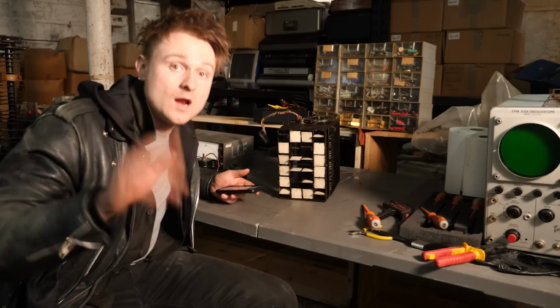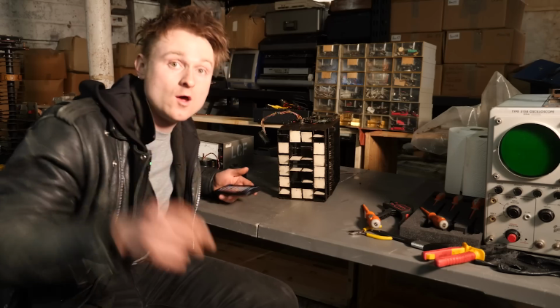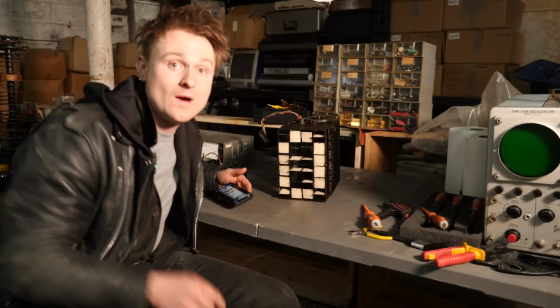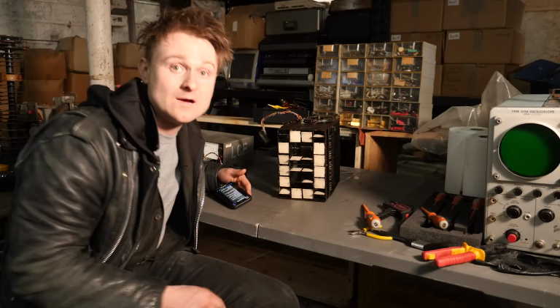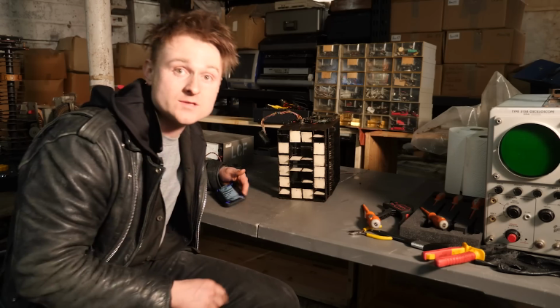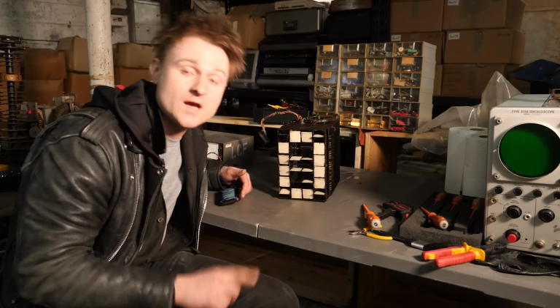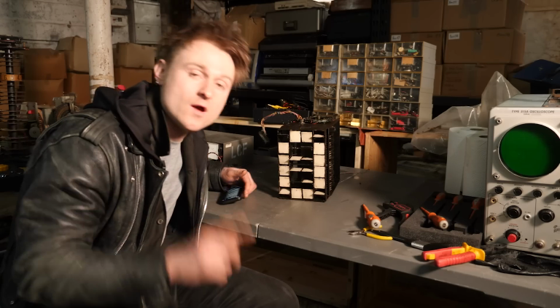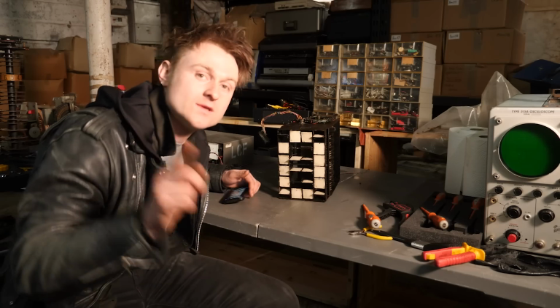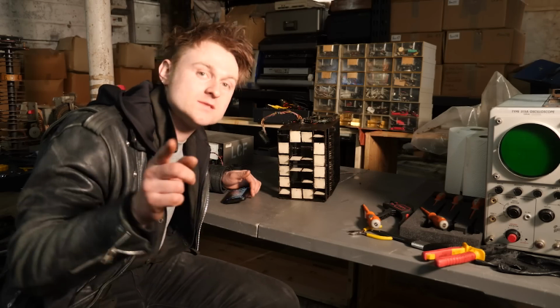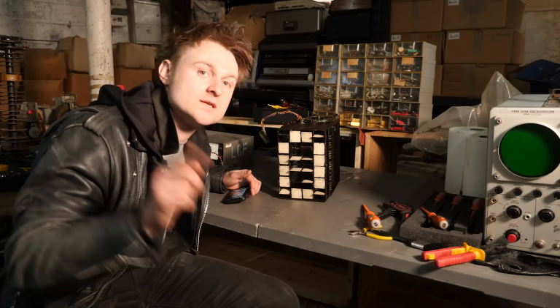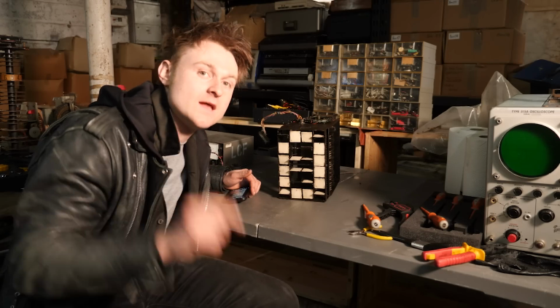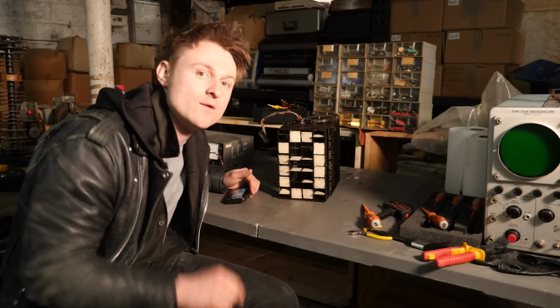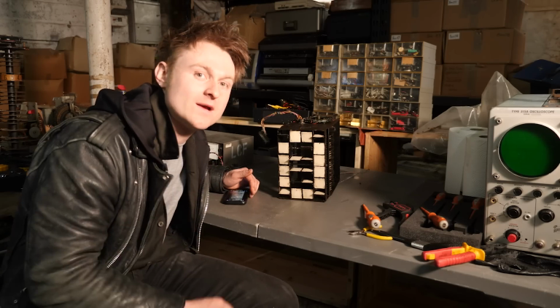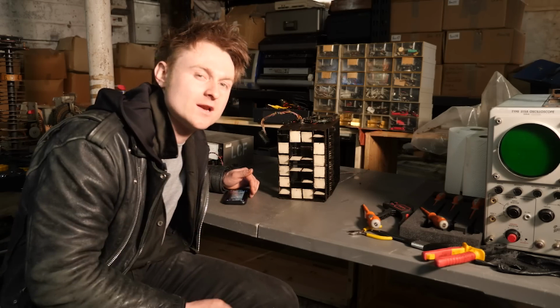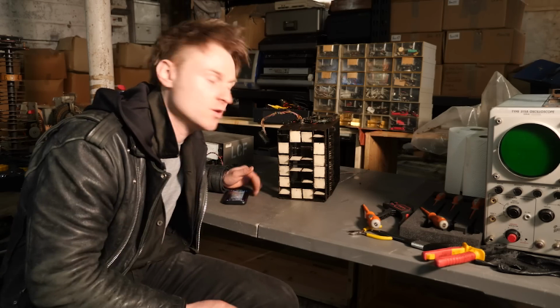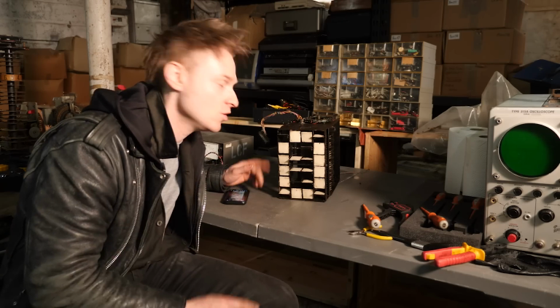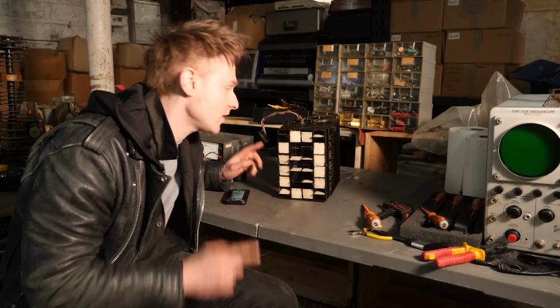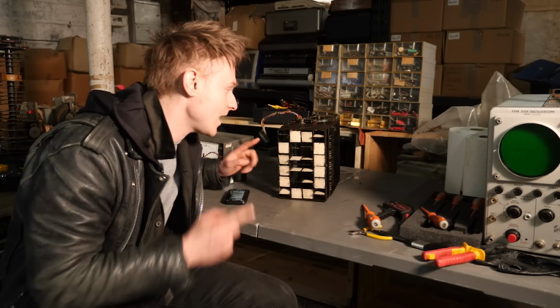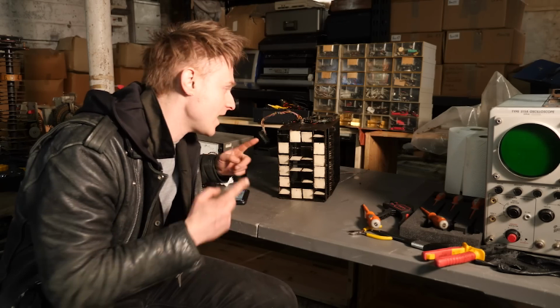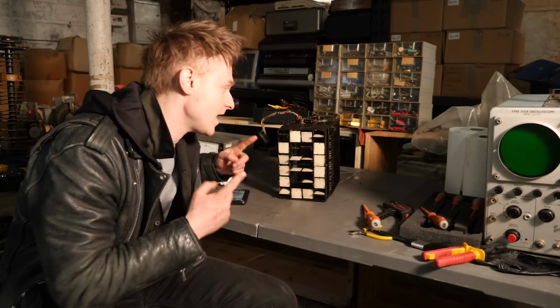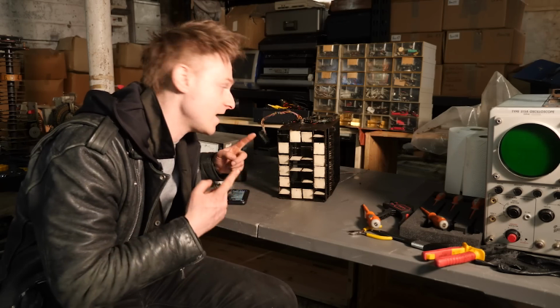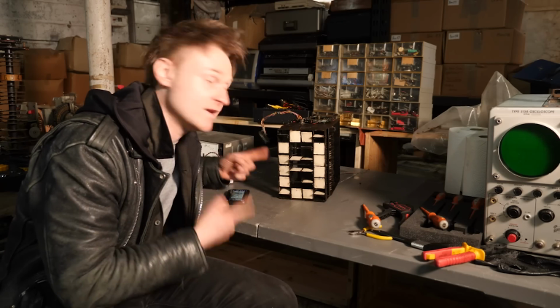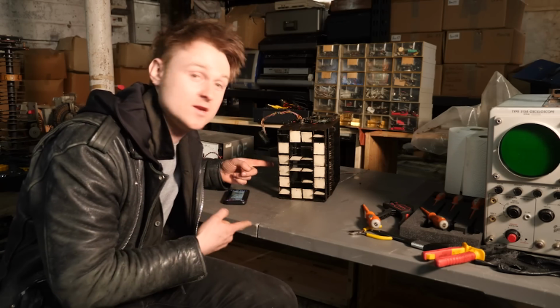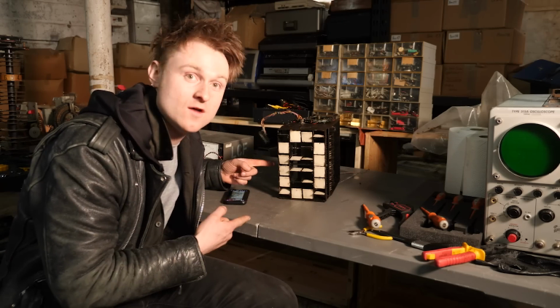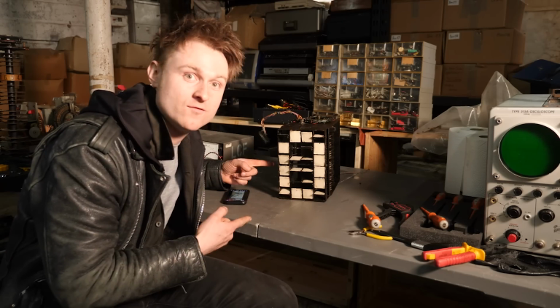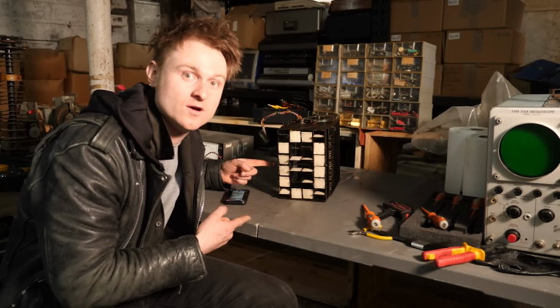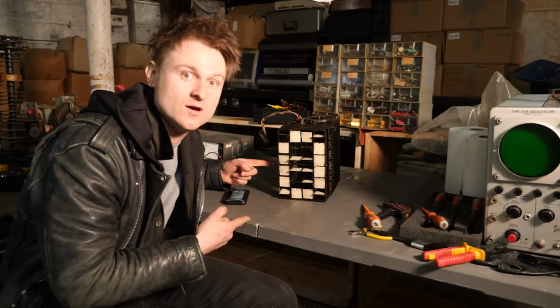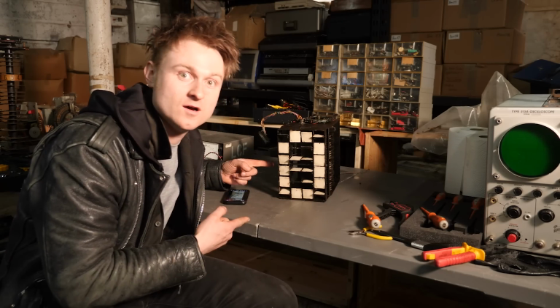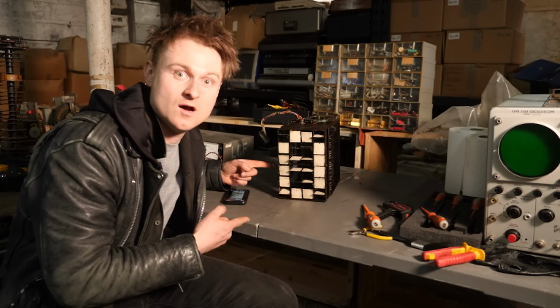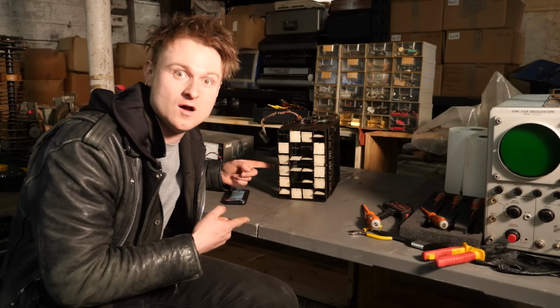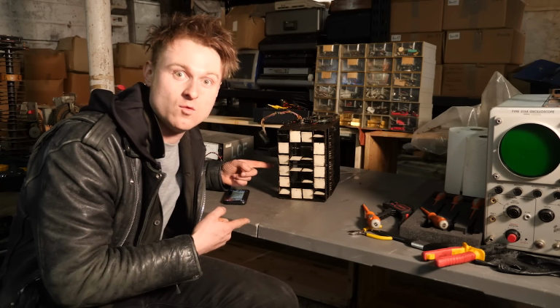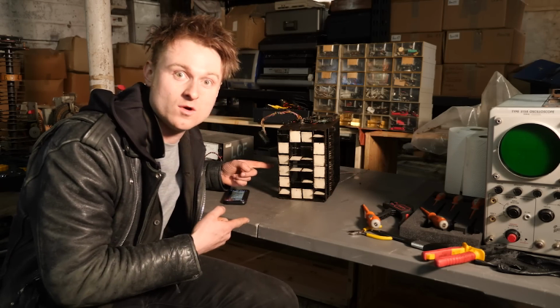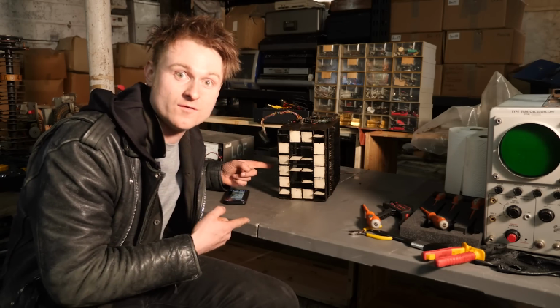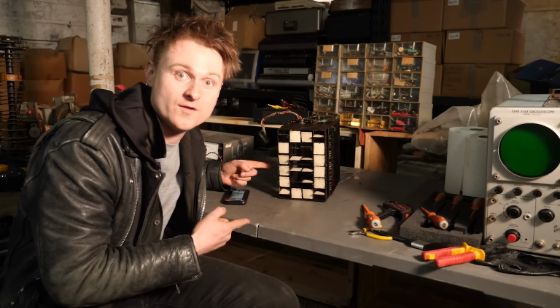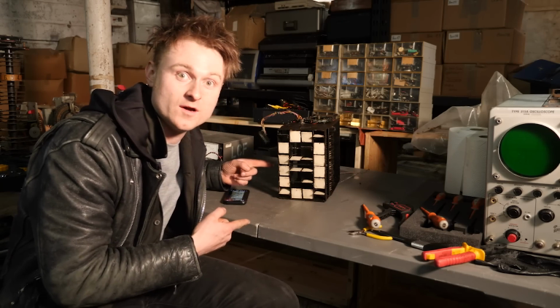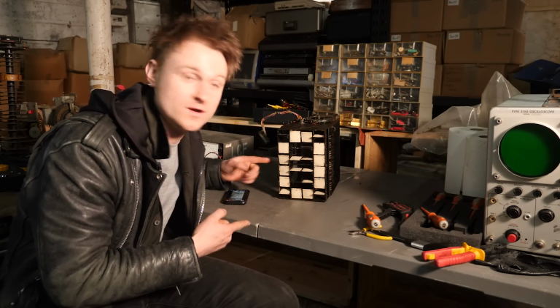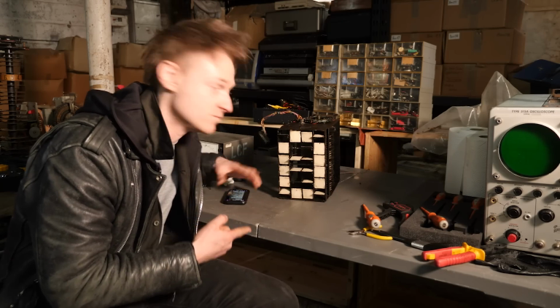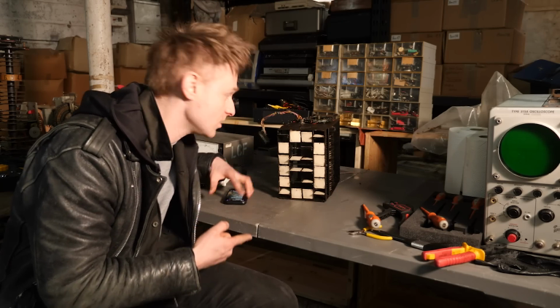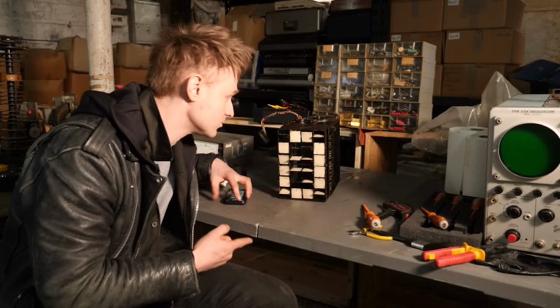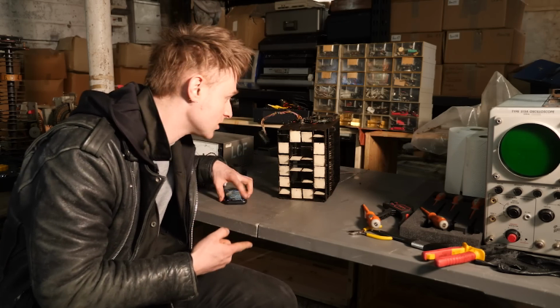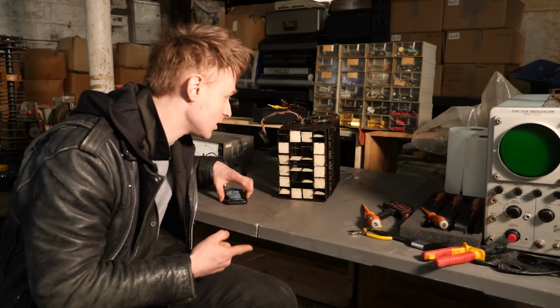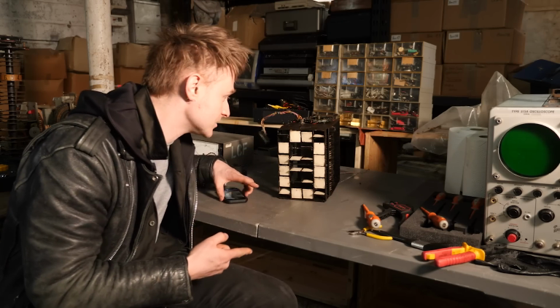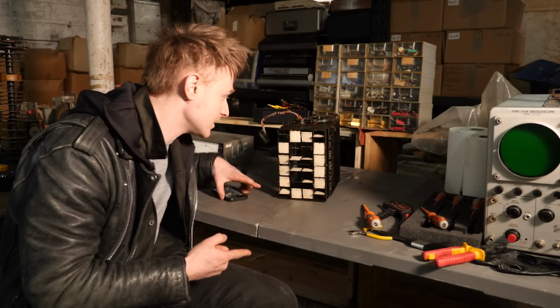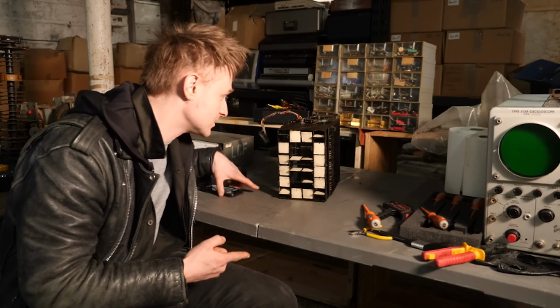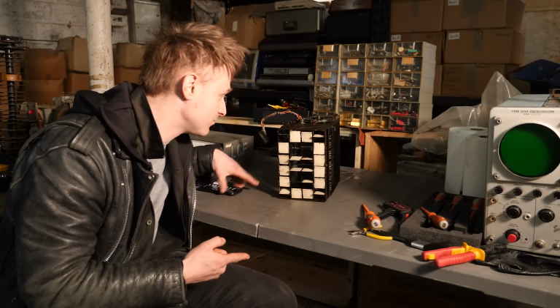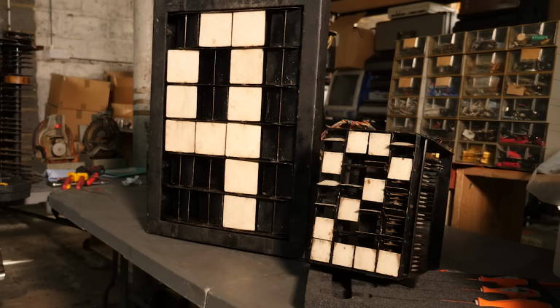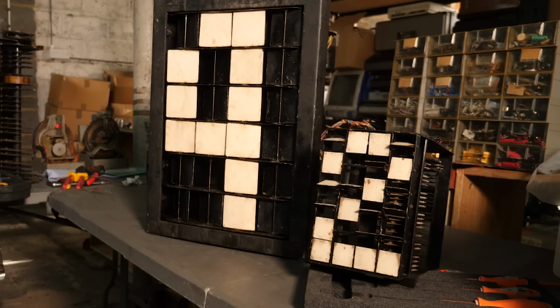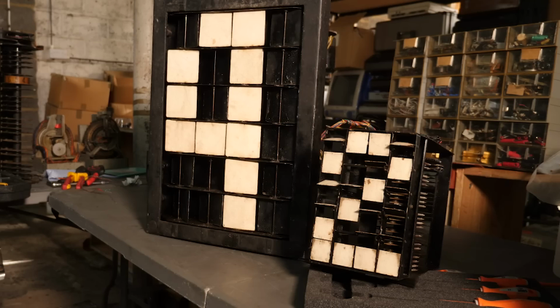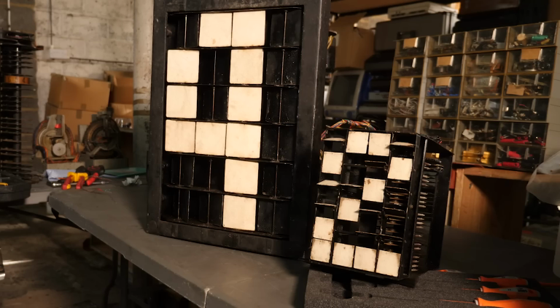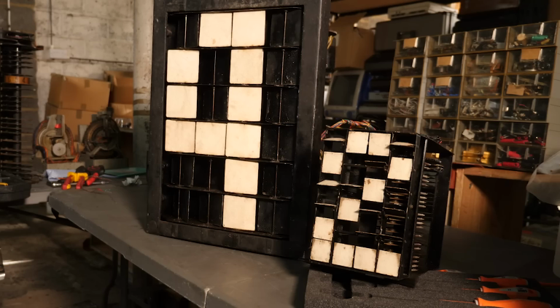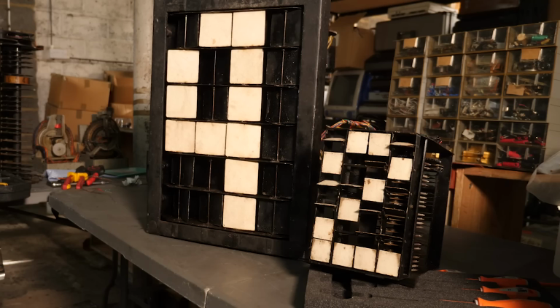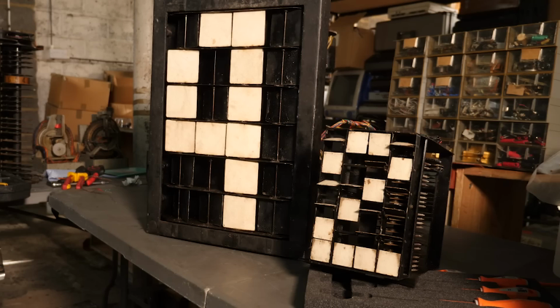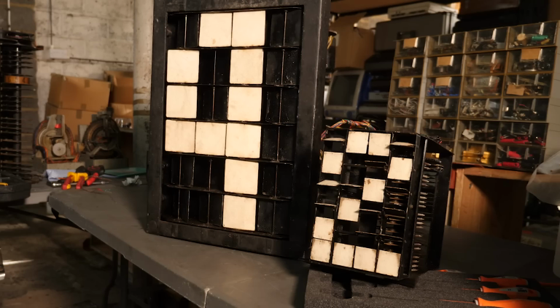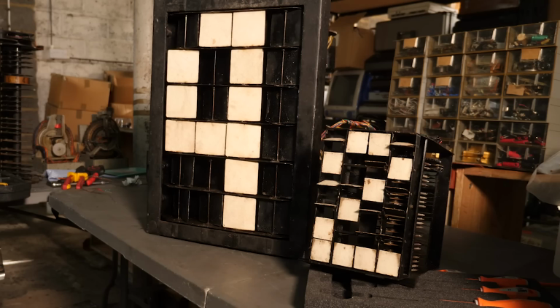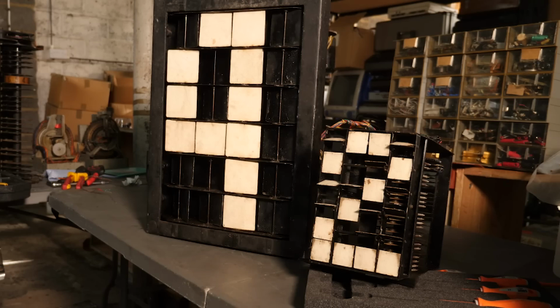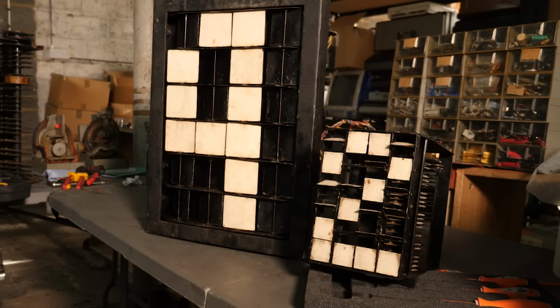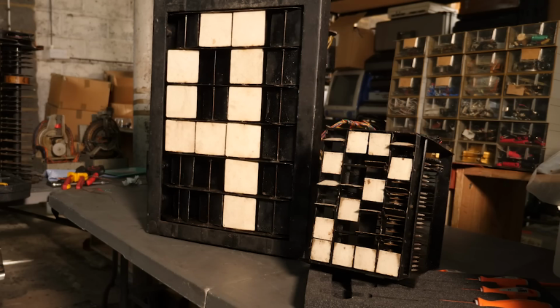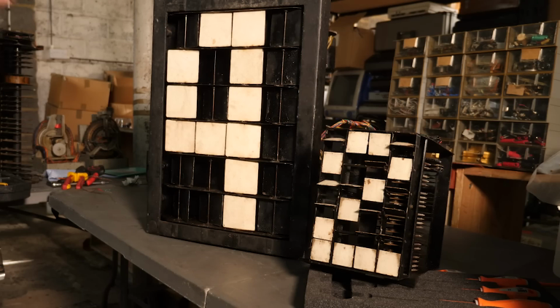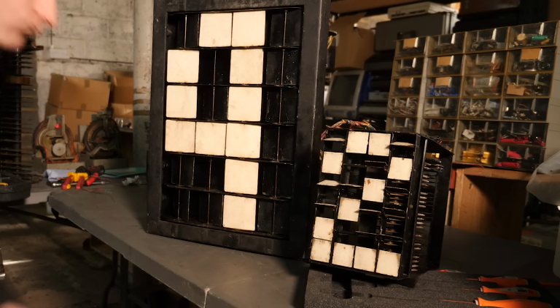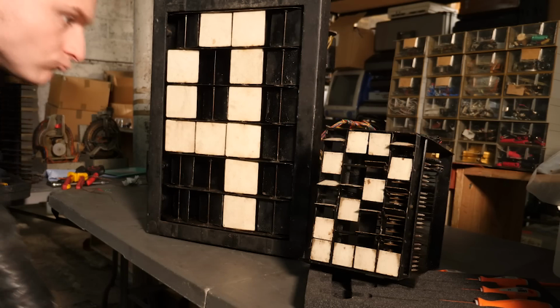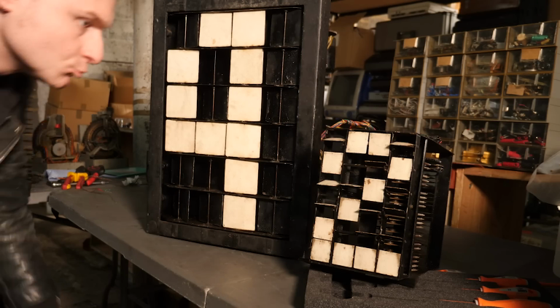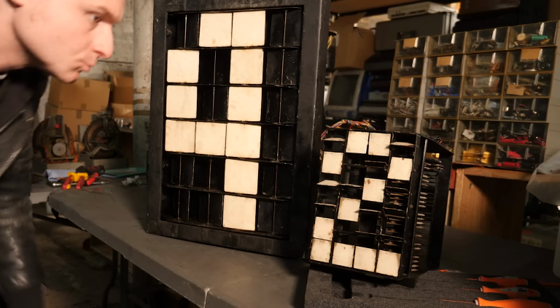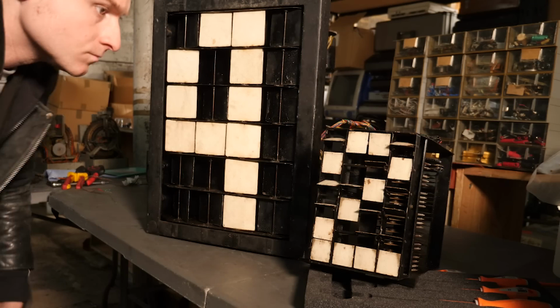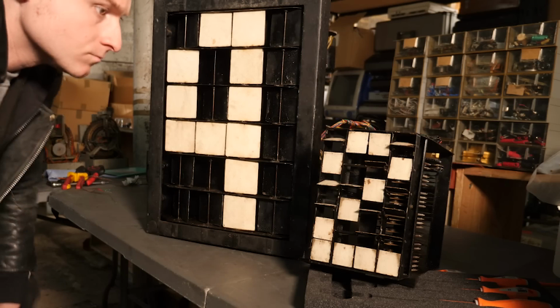Hello, how's it going? Today we're going to look at another one of the Totalizator board display finger devices.